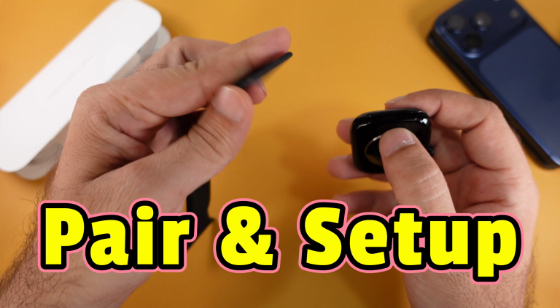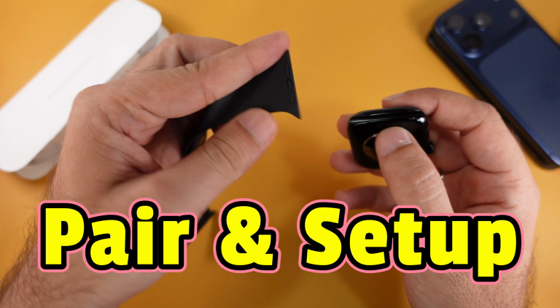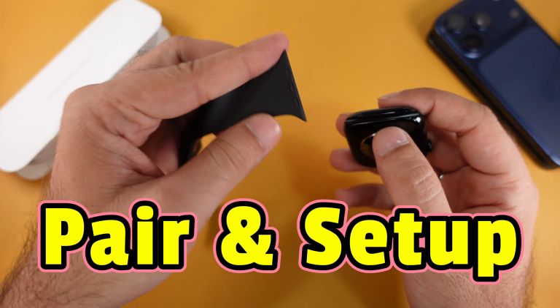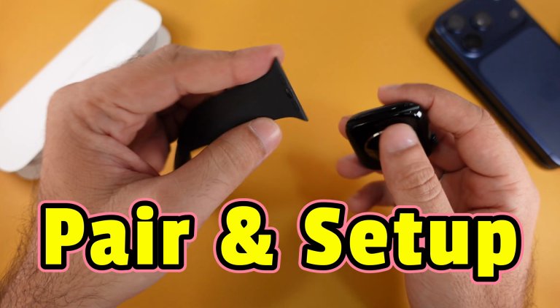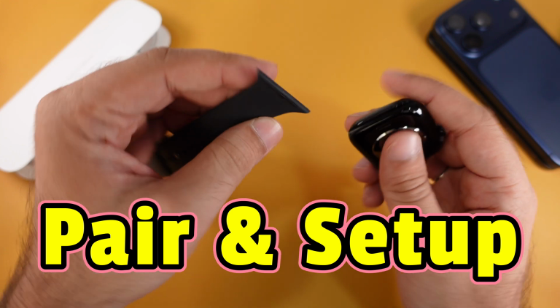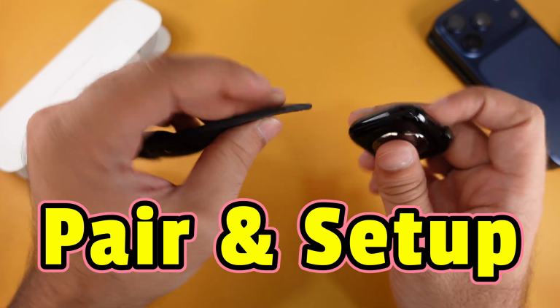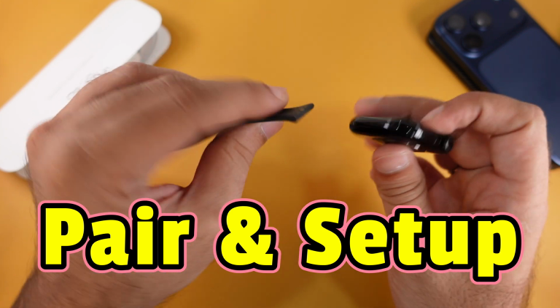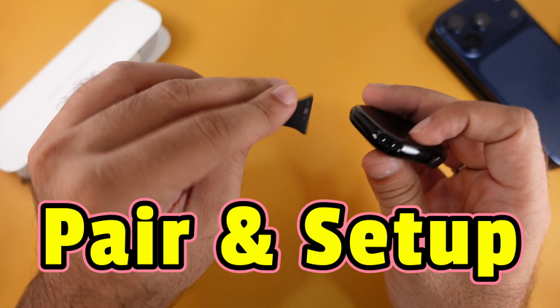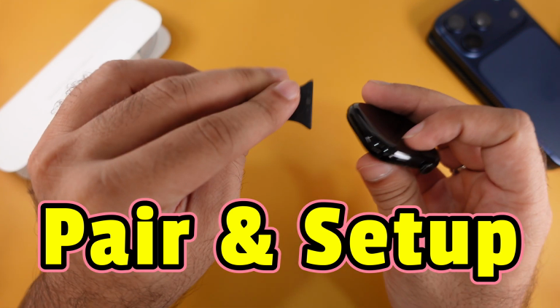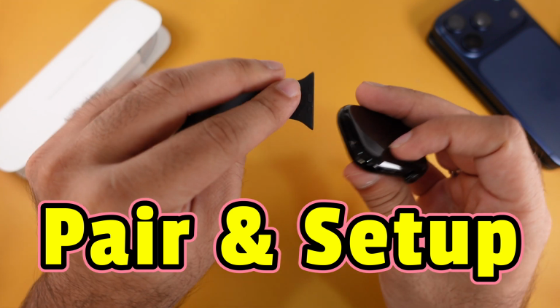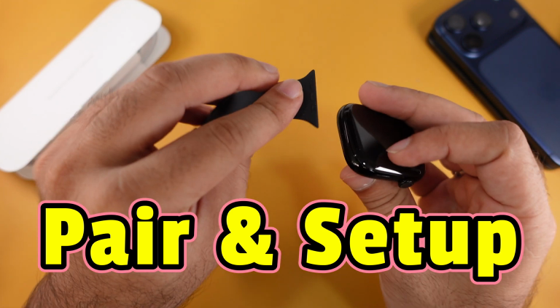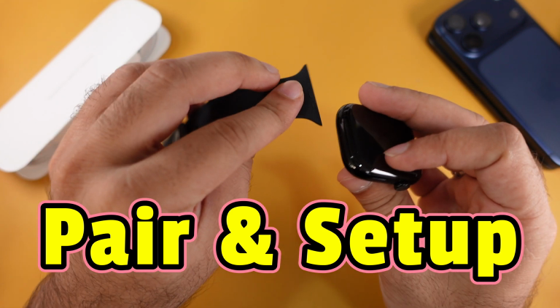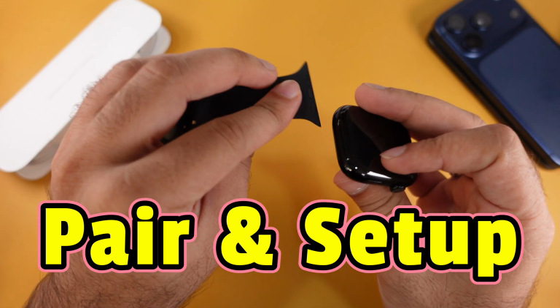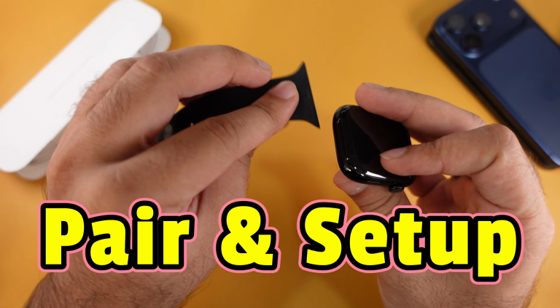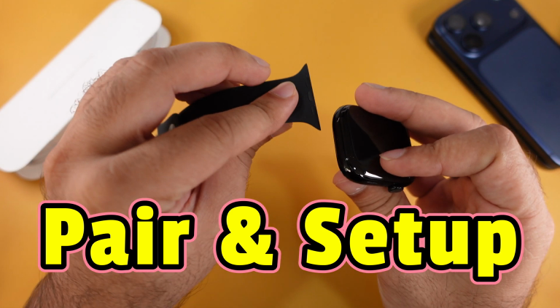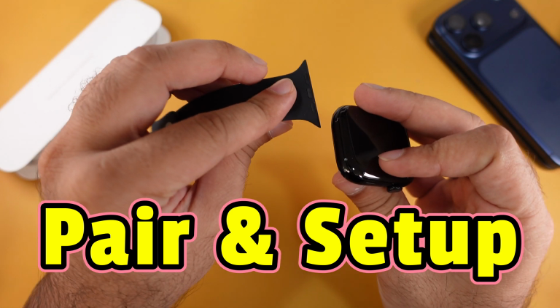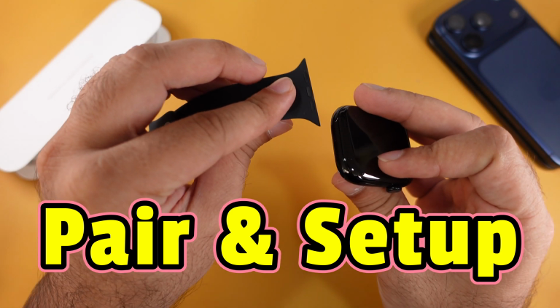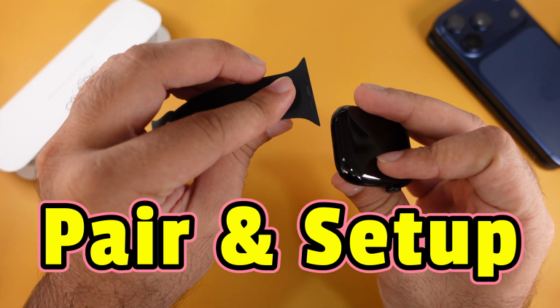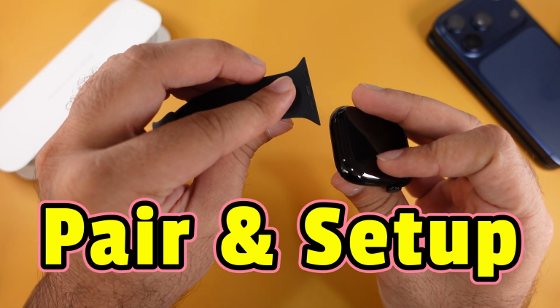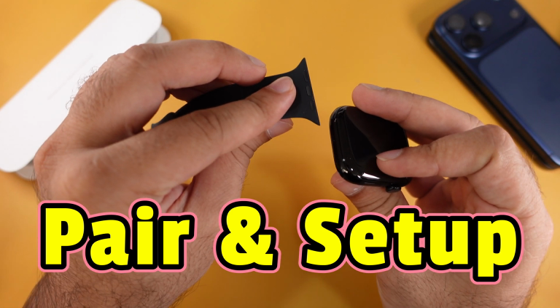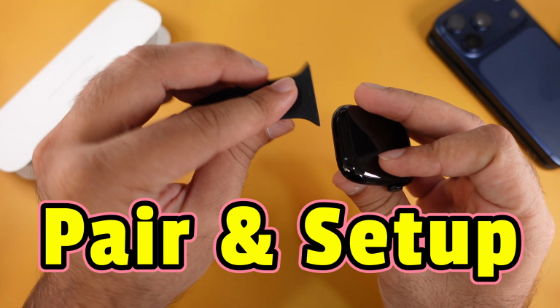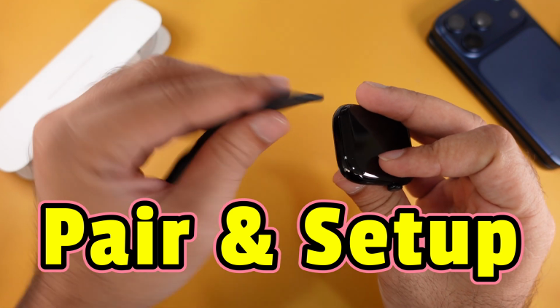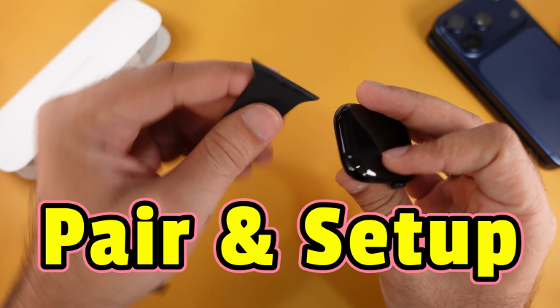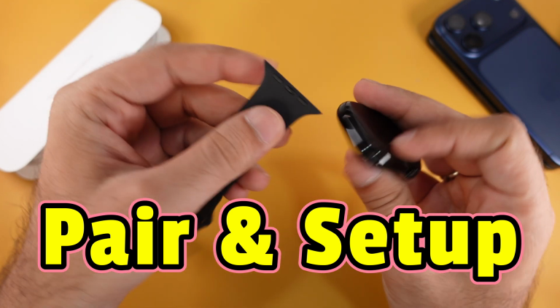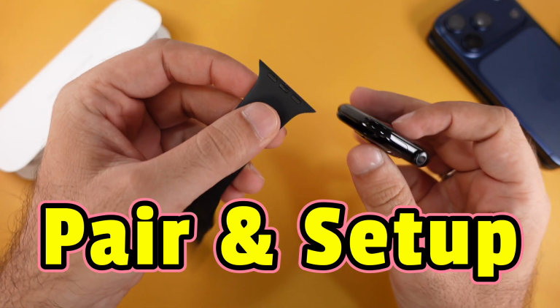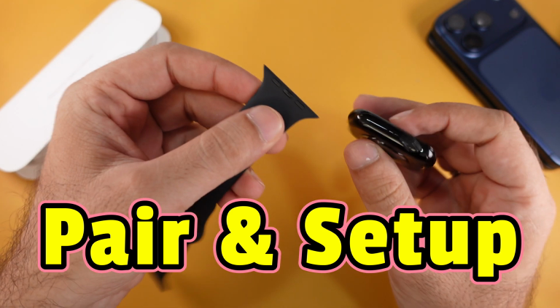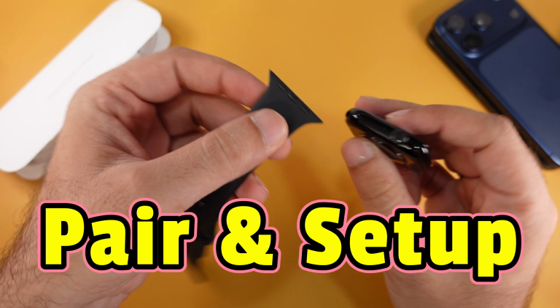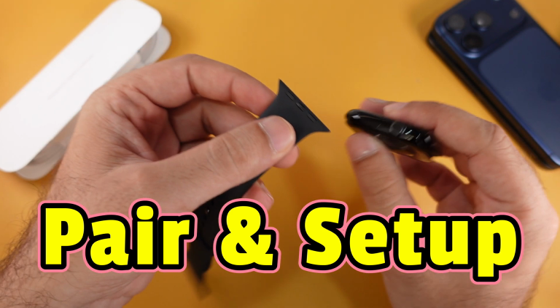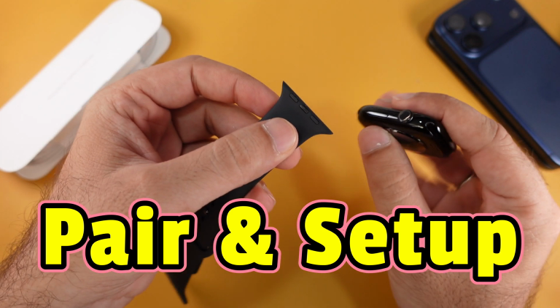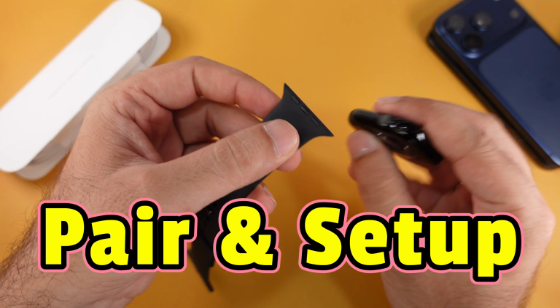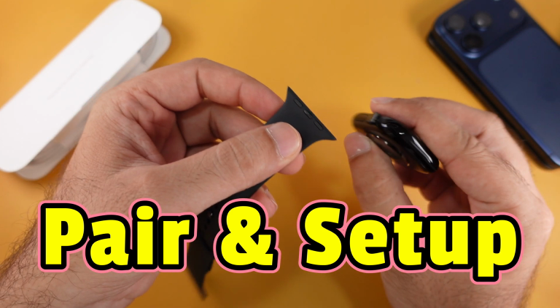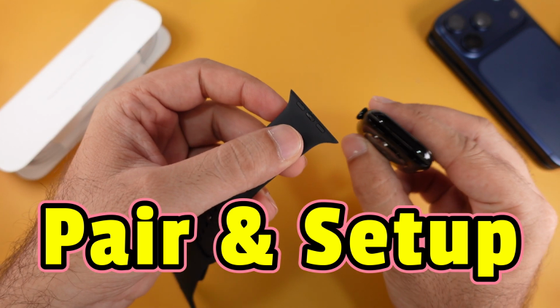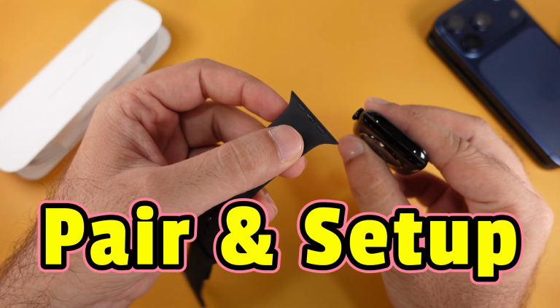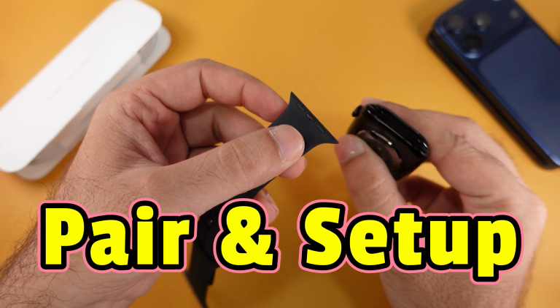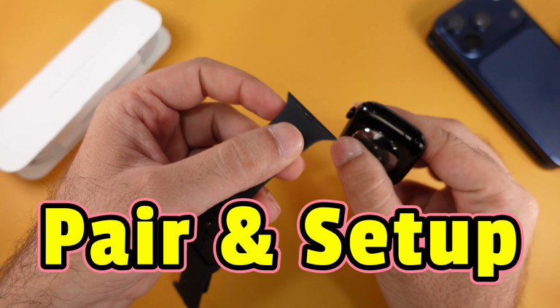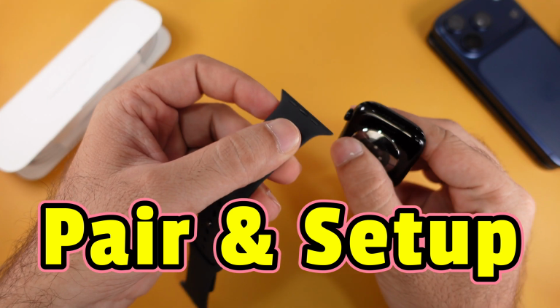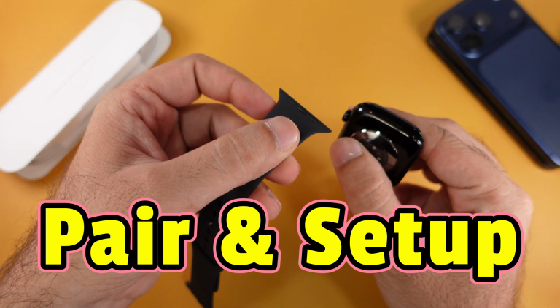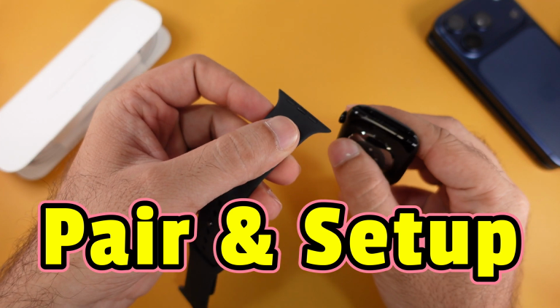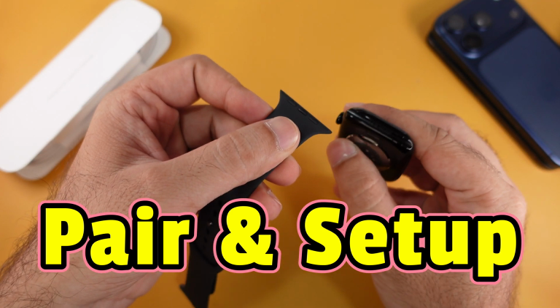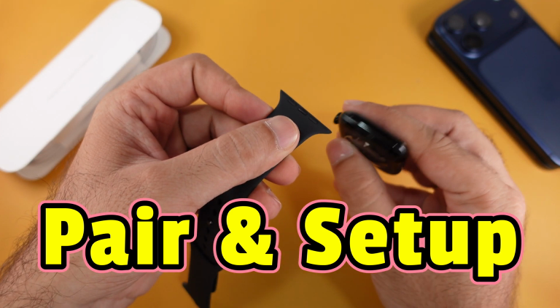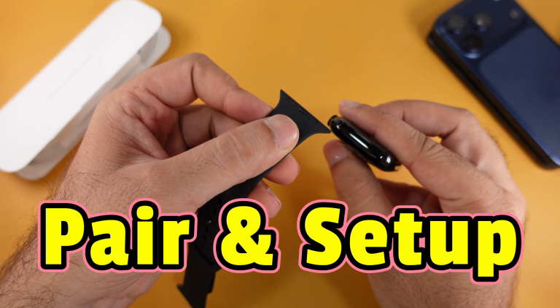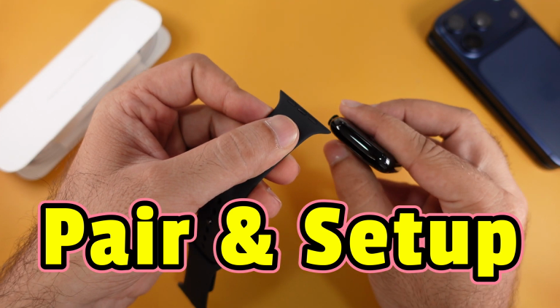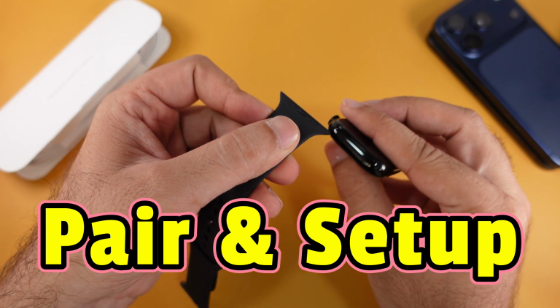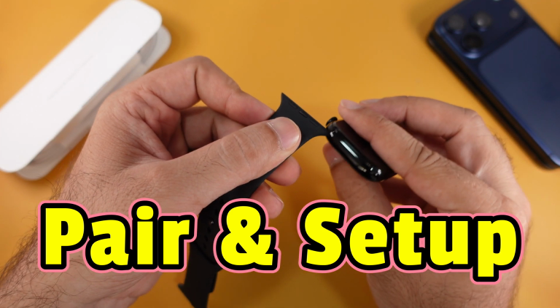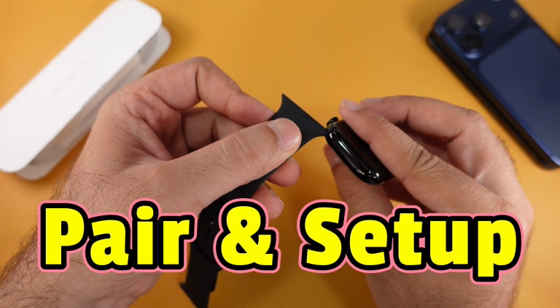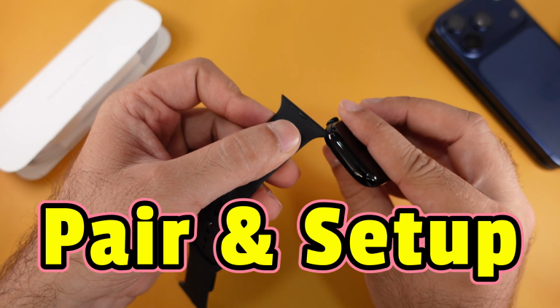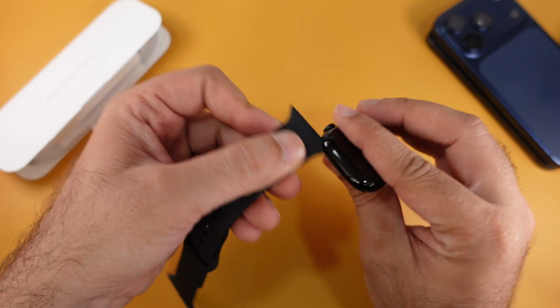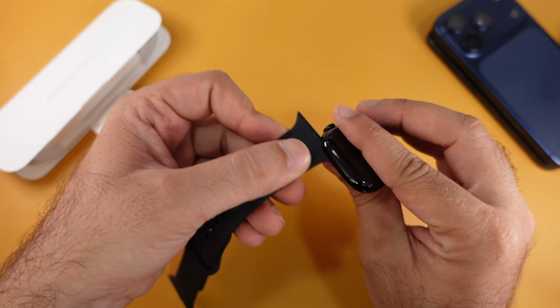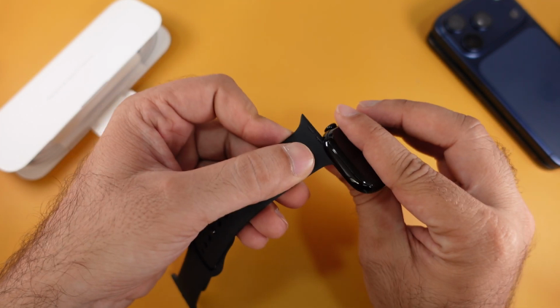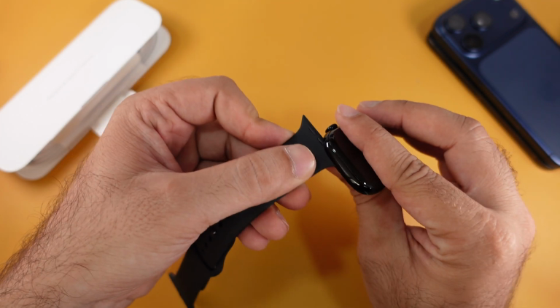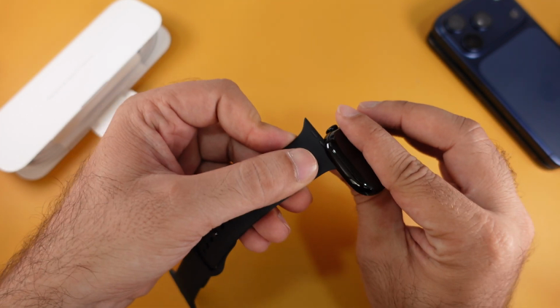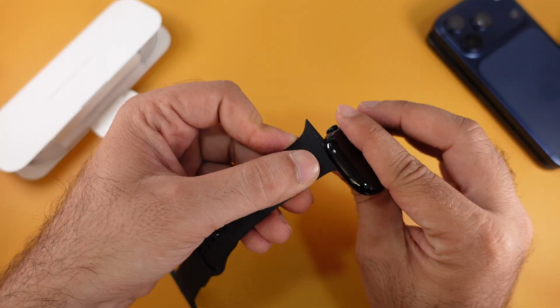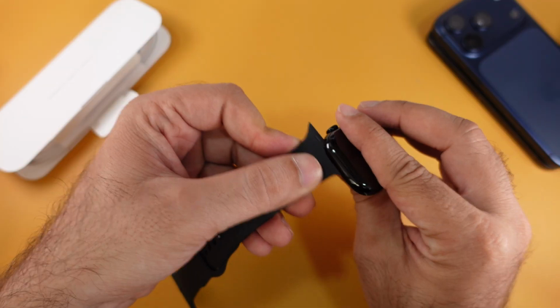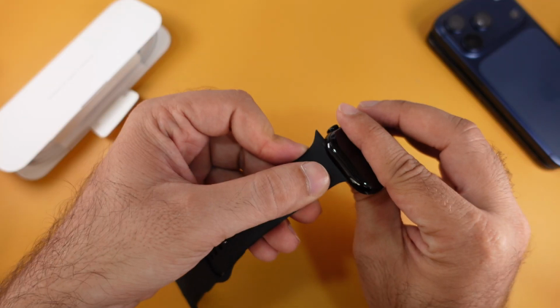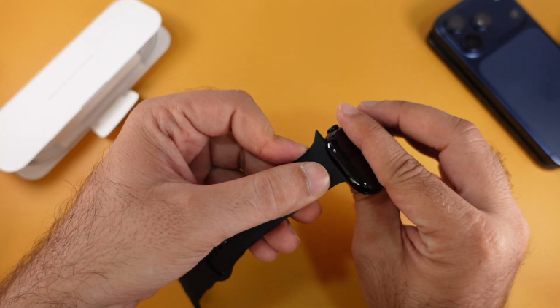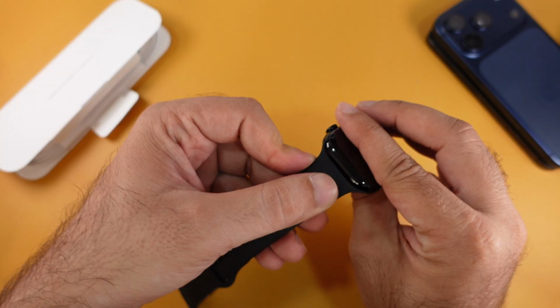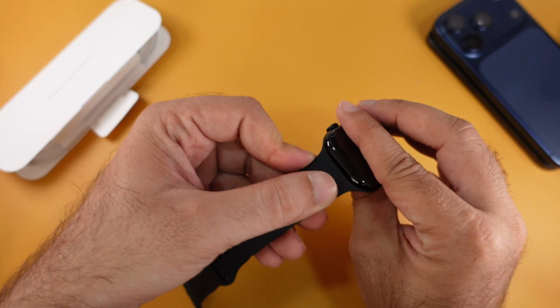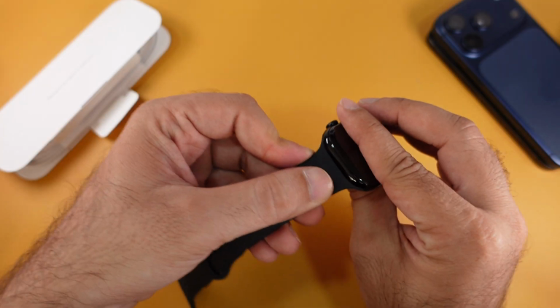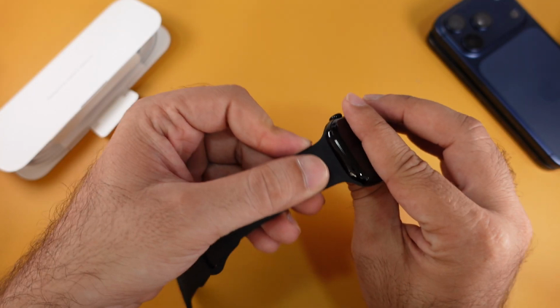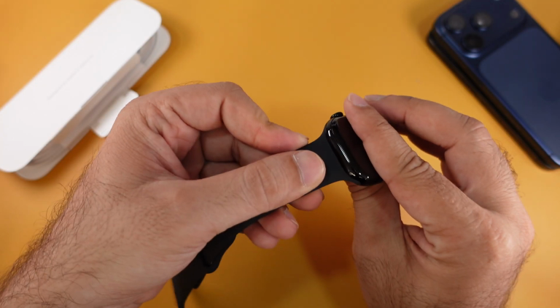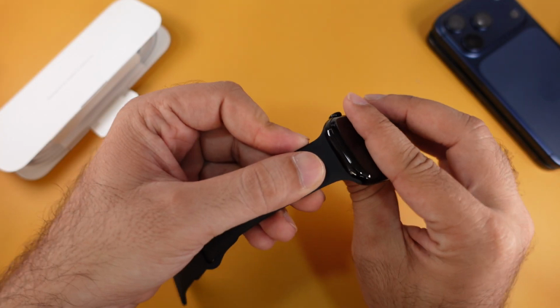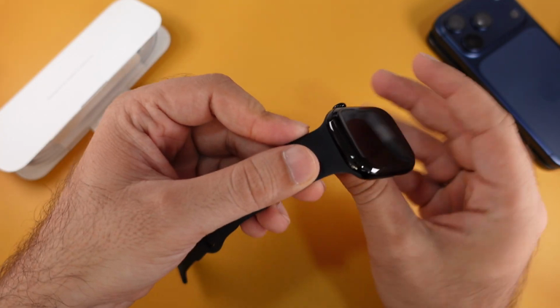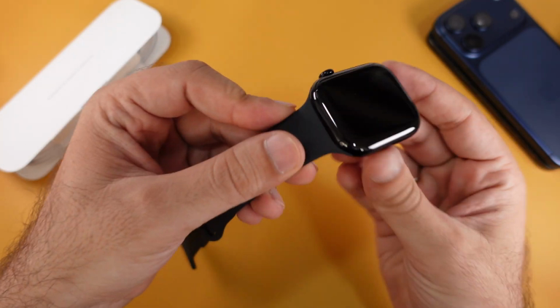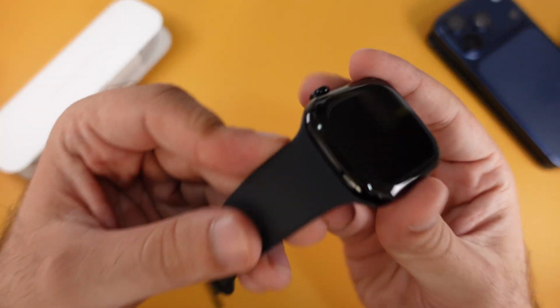Here's my brand new Apple Watch Series 11. First of all, set up the Apple Watch band and make it ready to wear on your wrist.